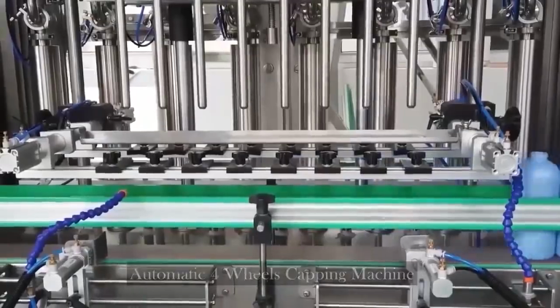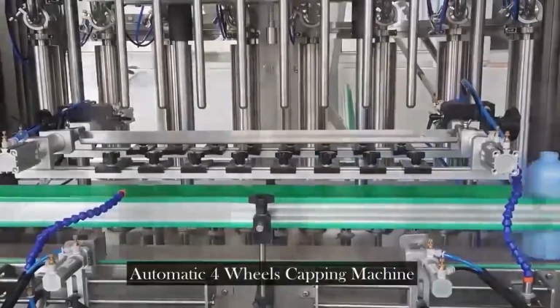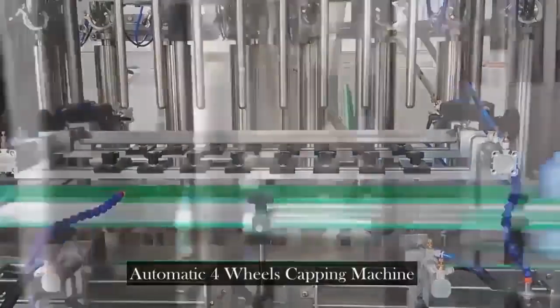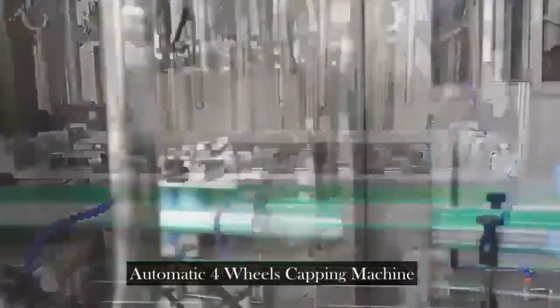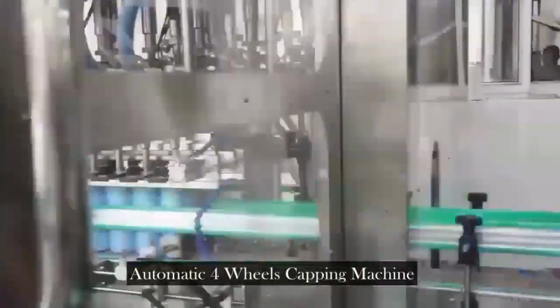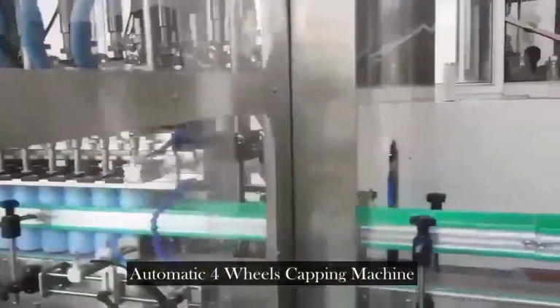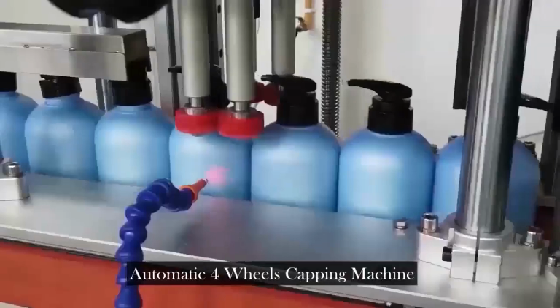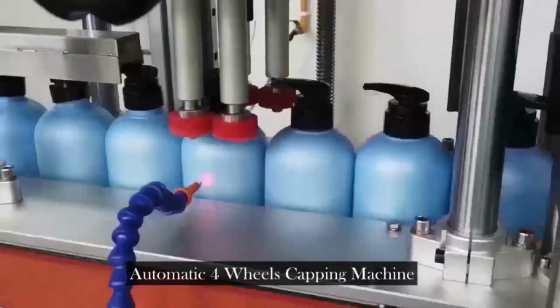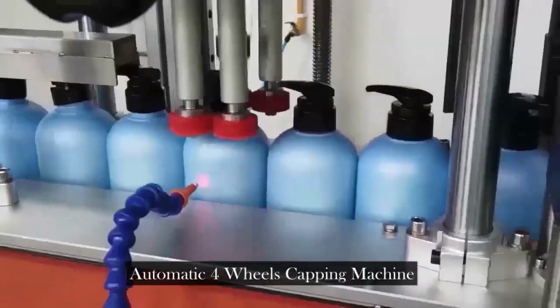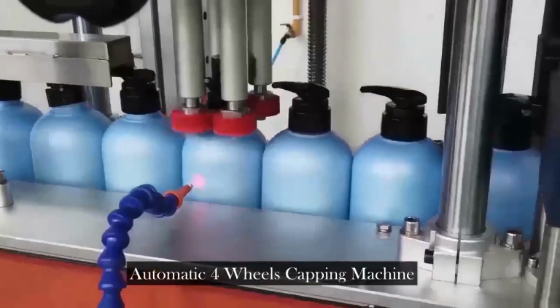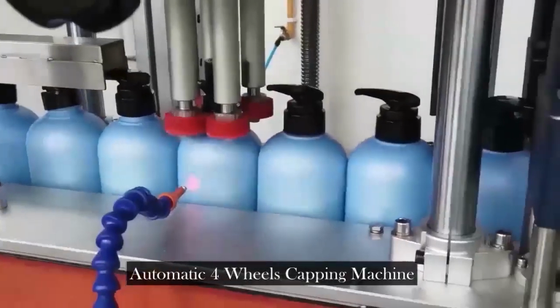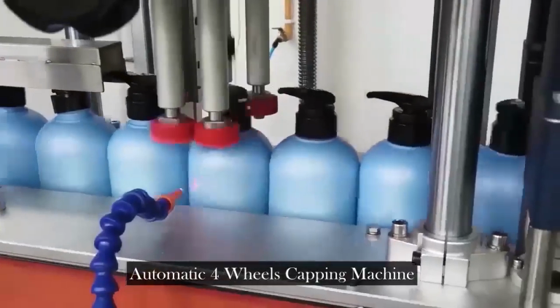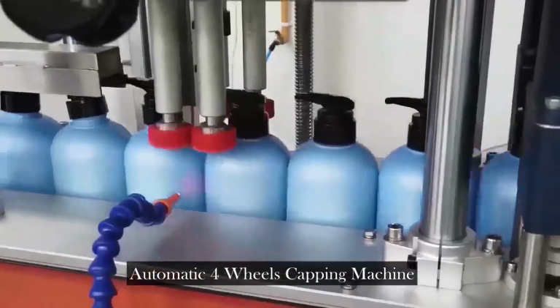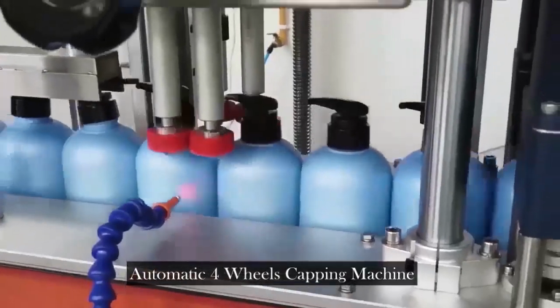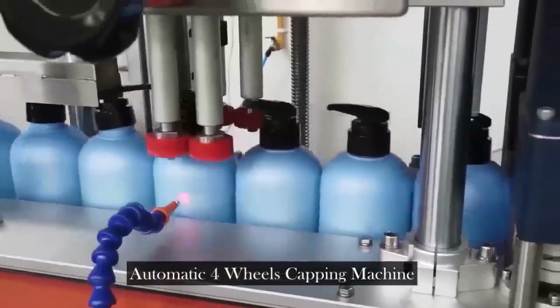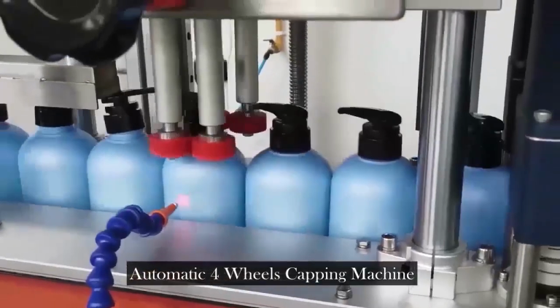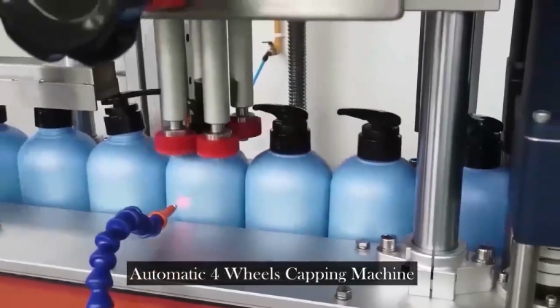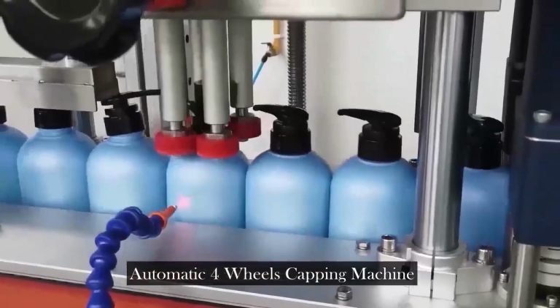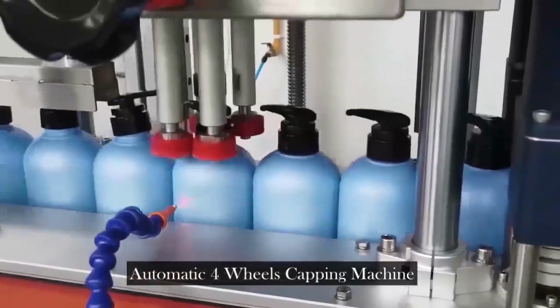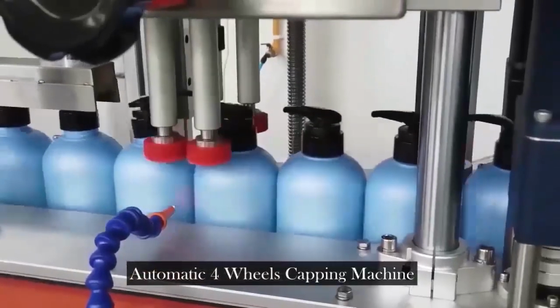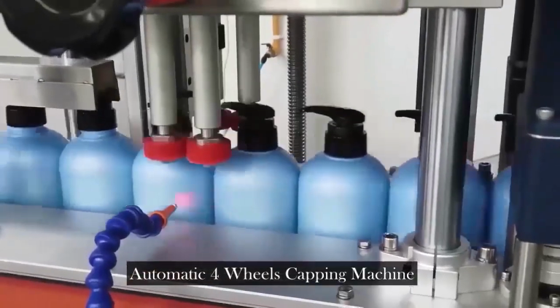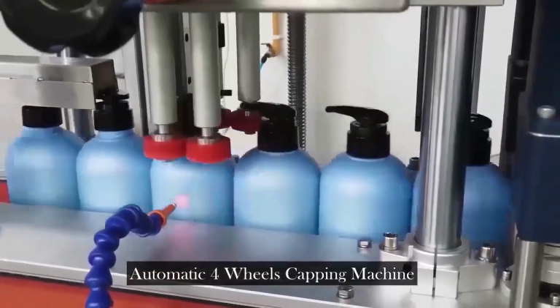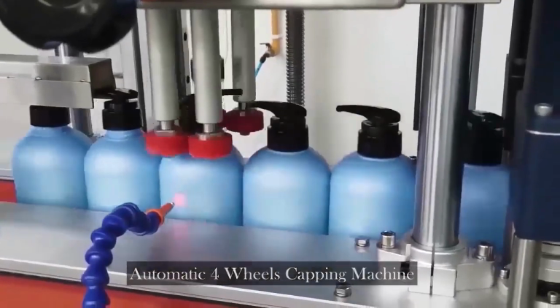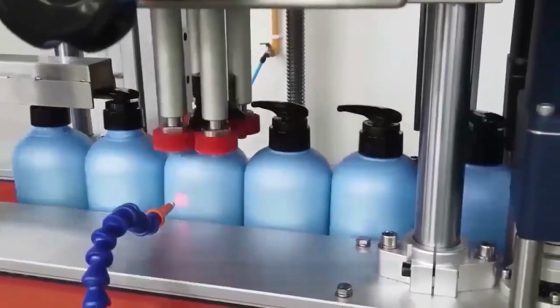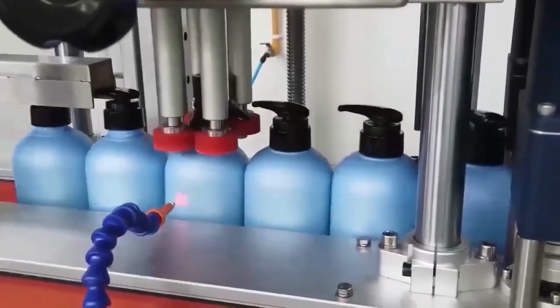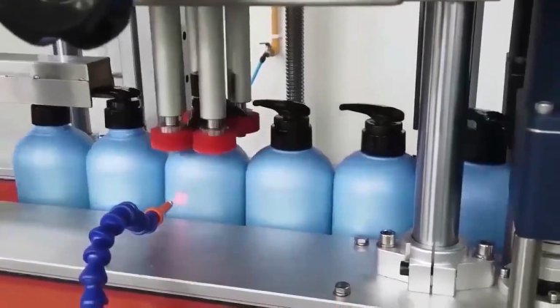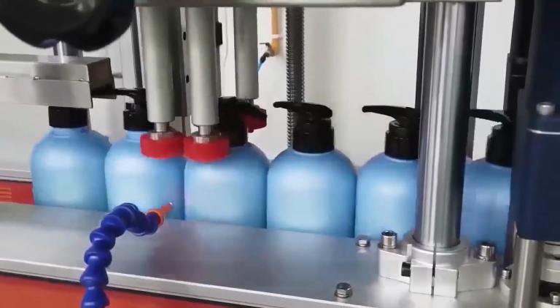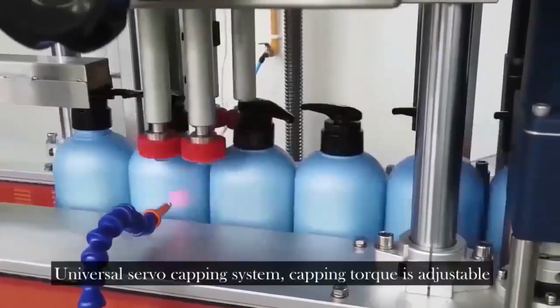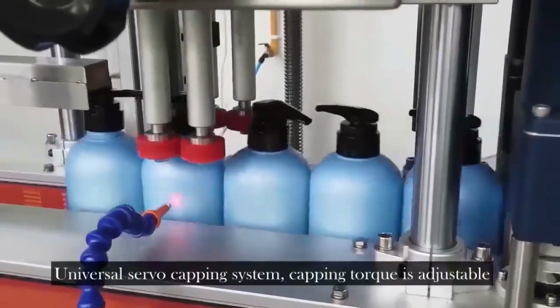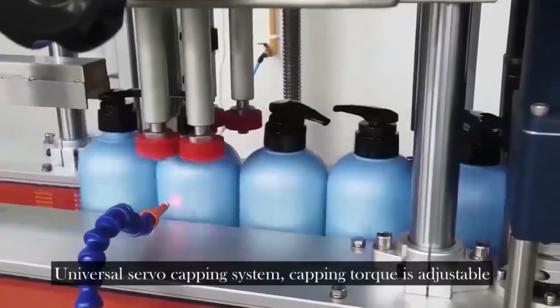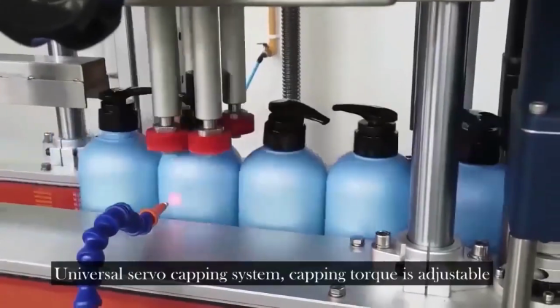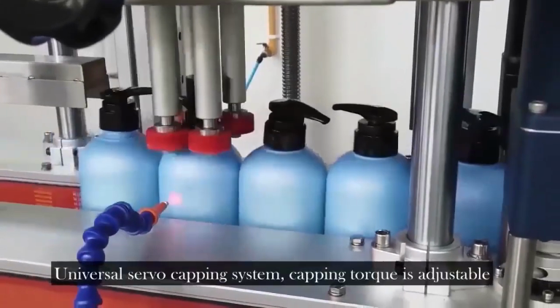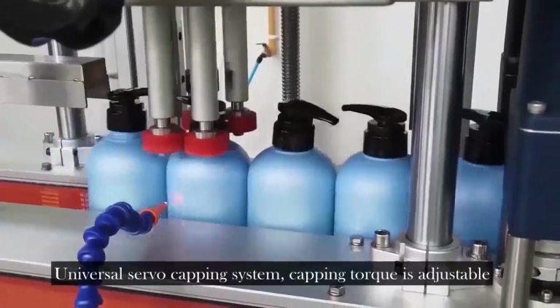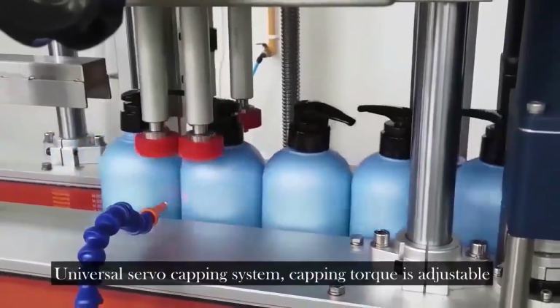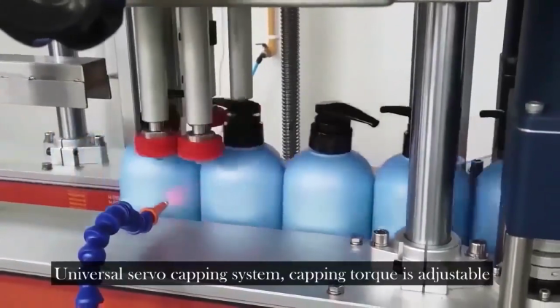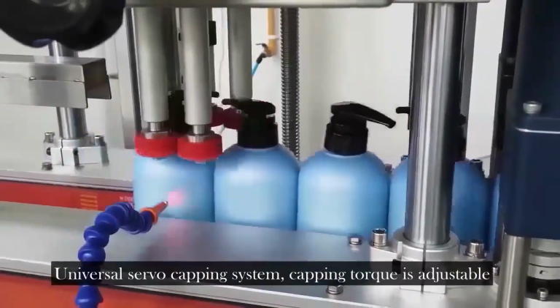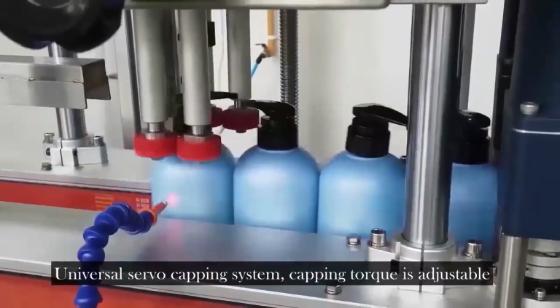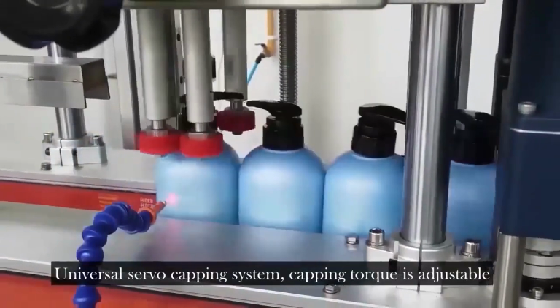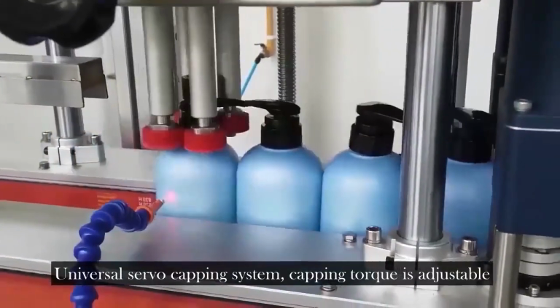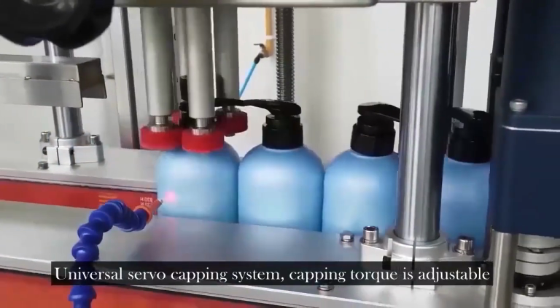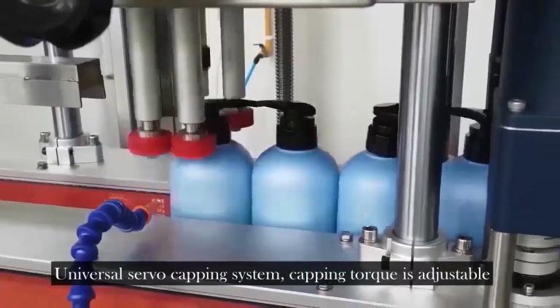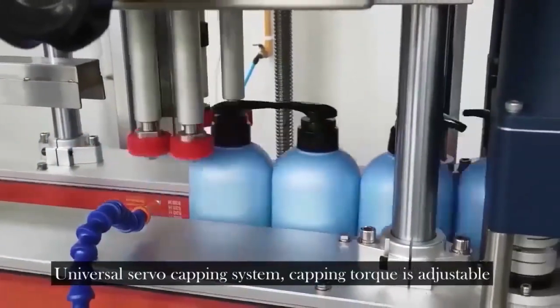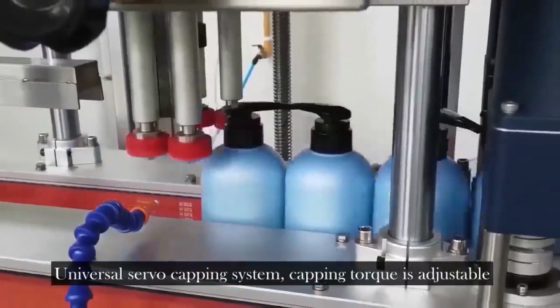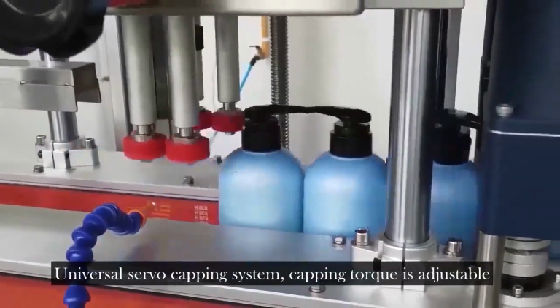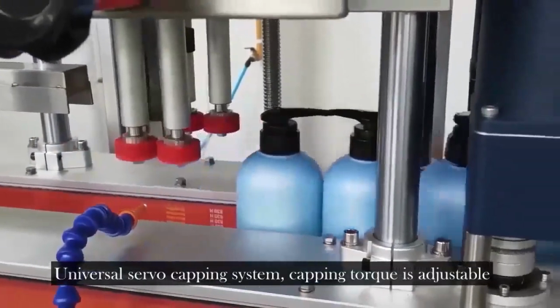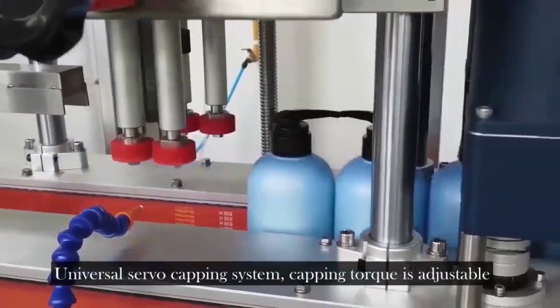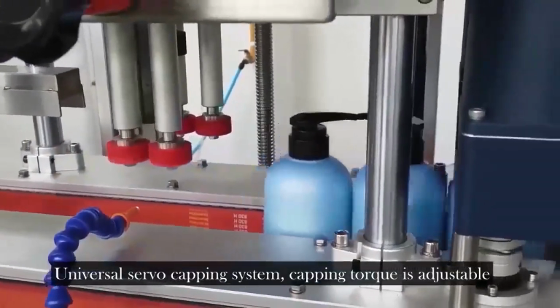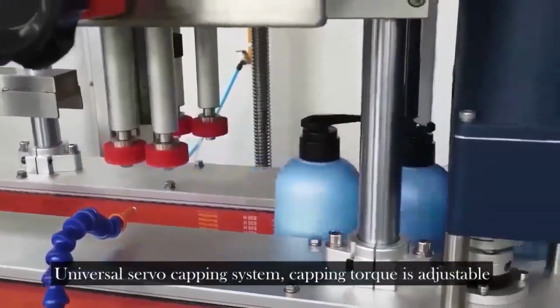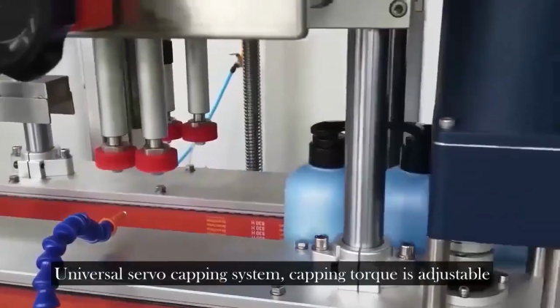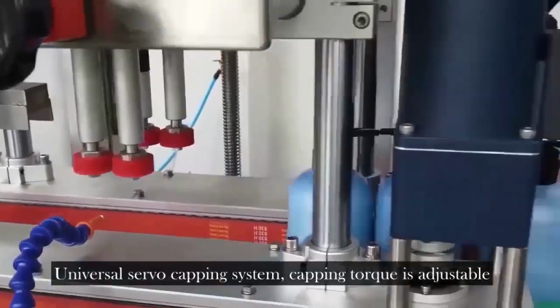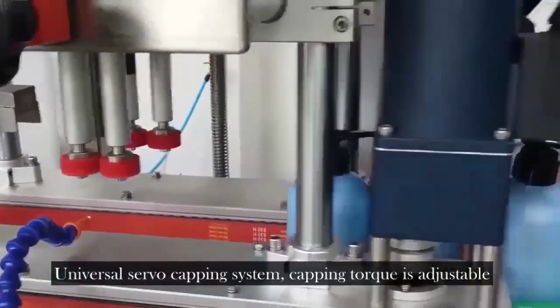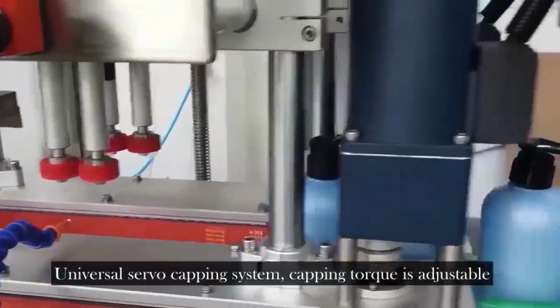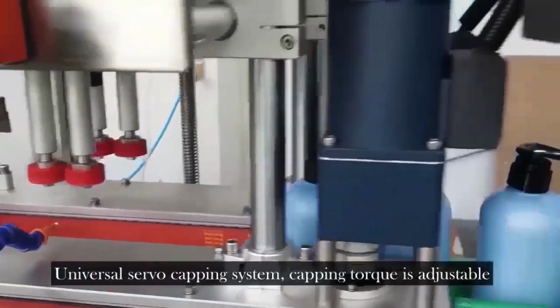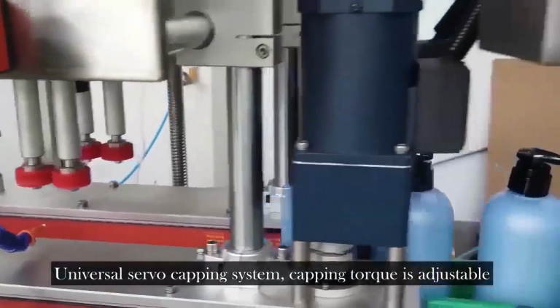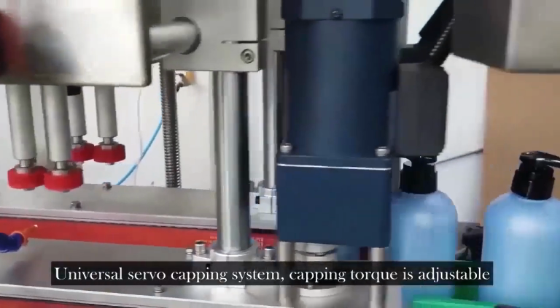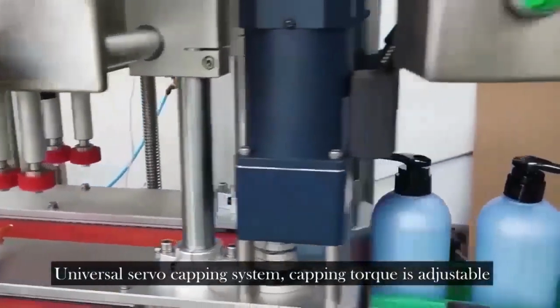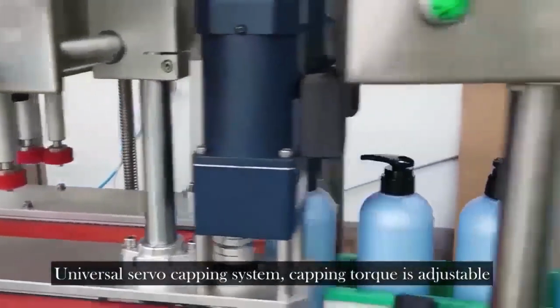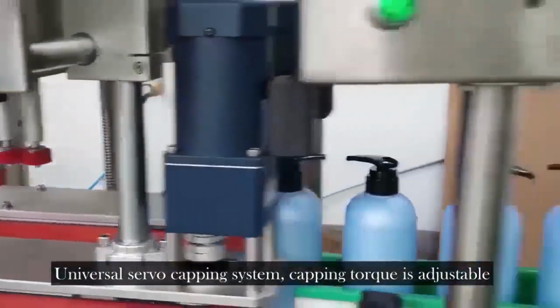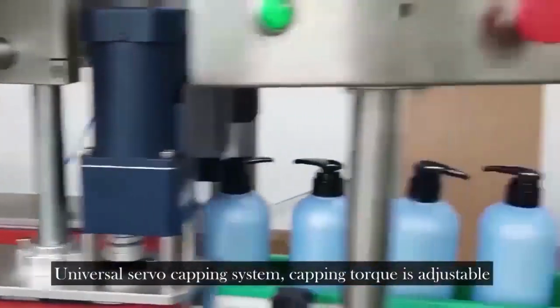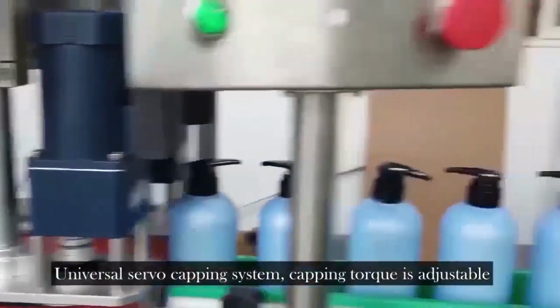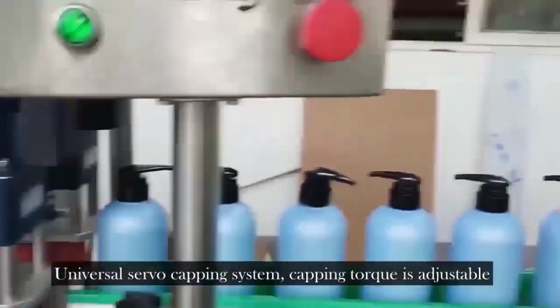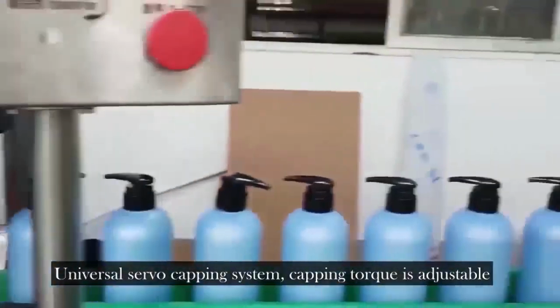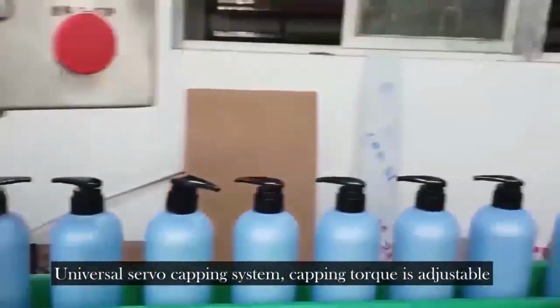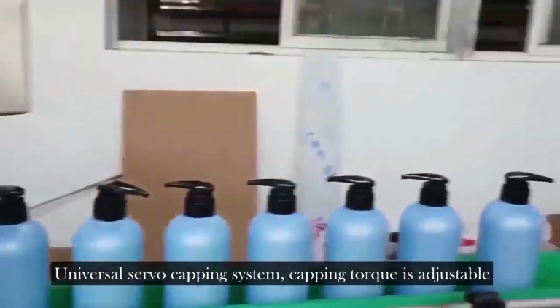Automatic volume capping machine. Universal servo capping system. Capping torque is adjustable.